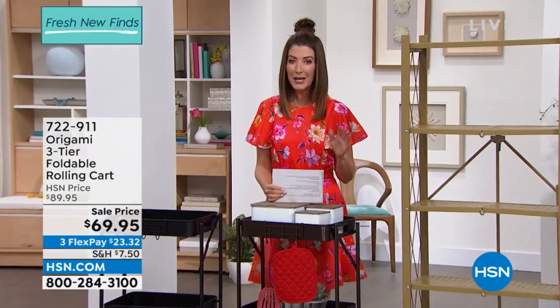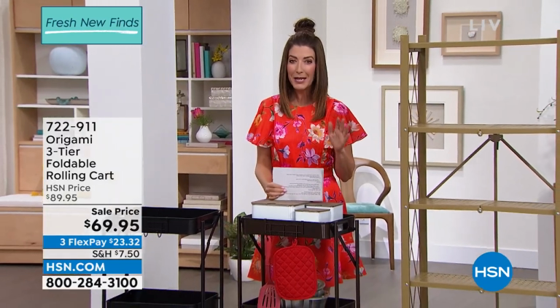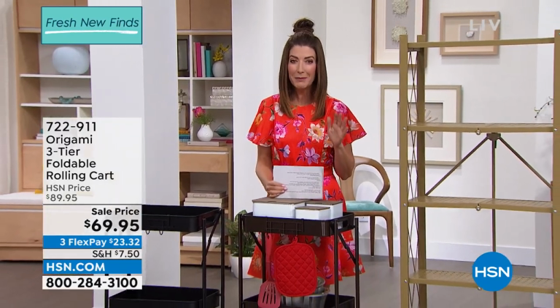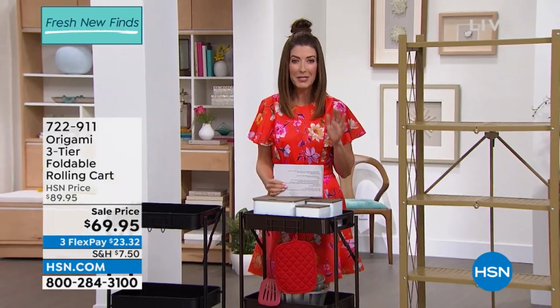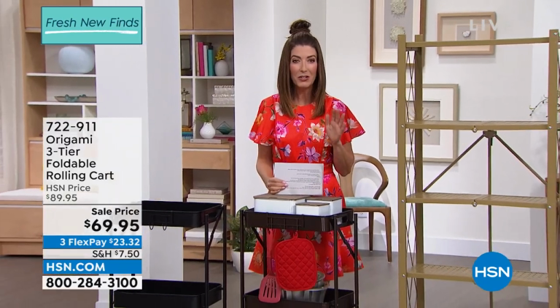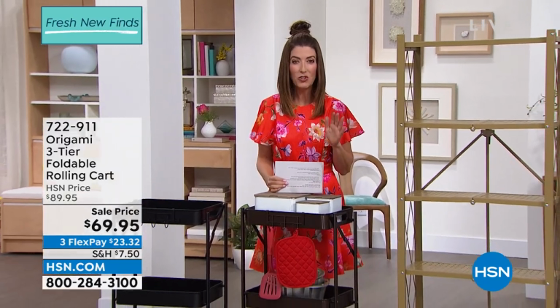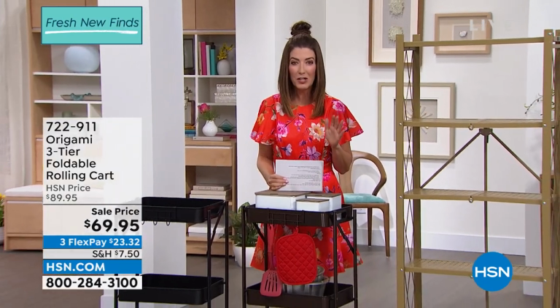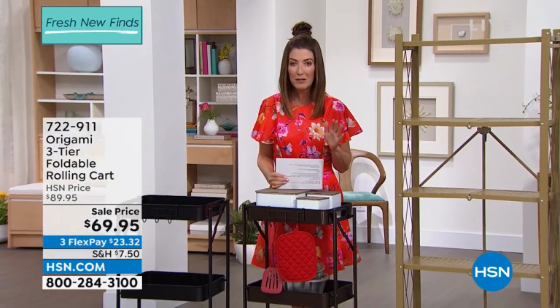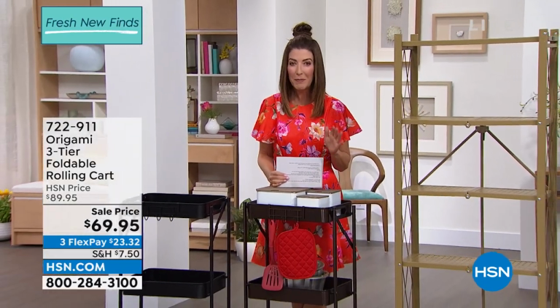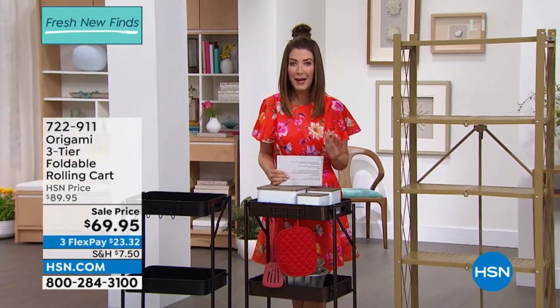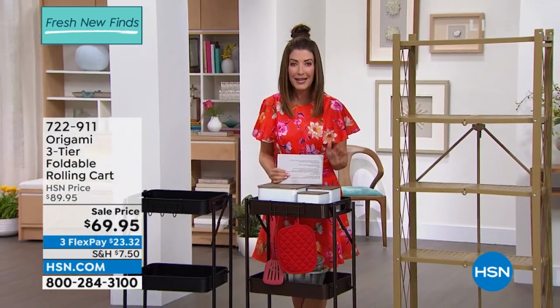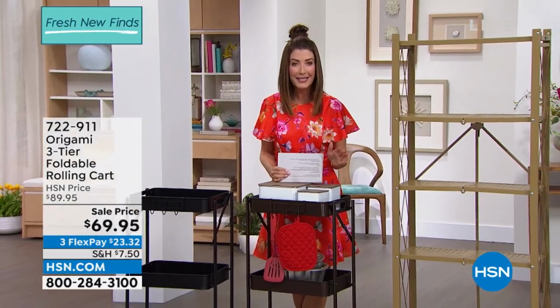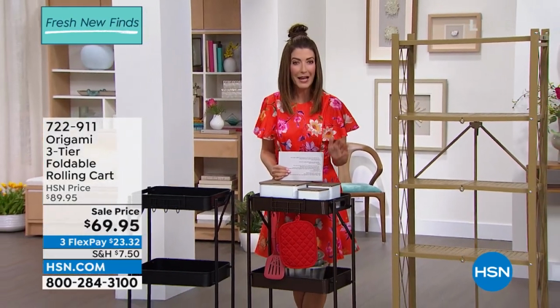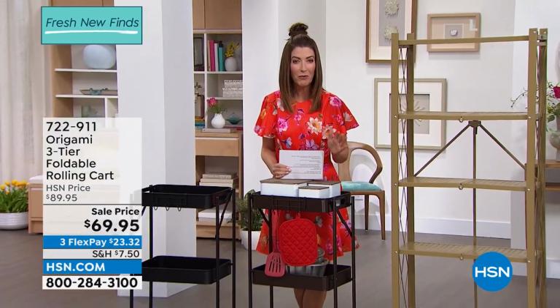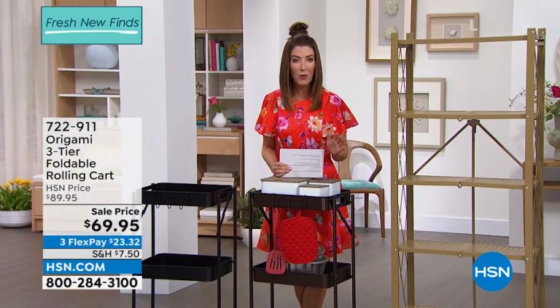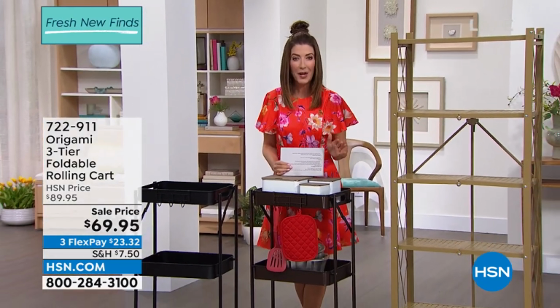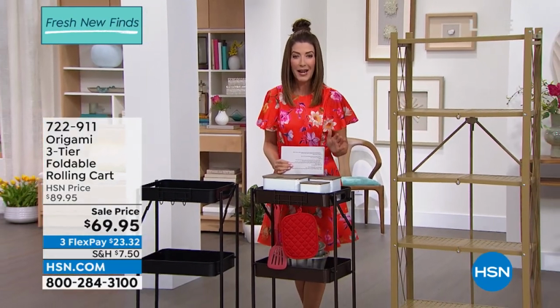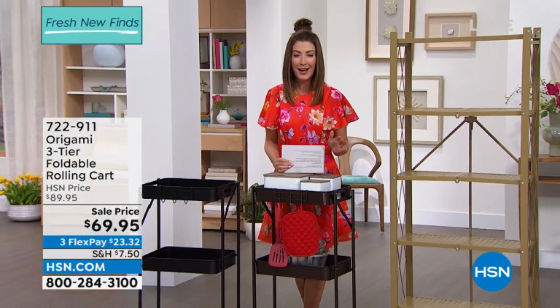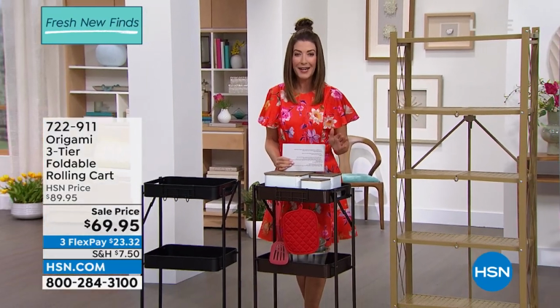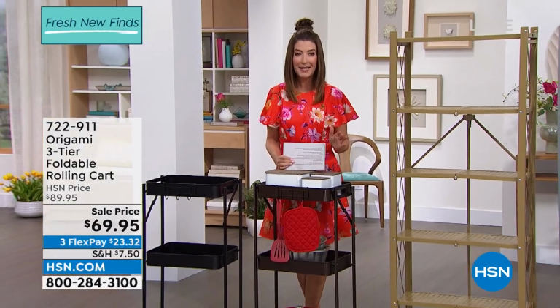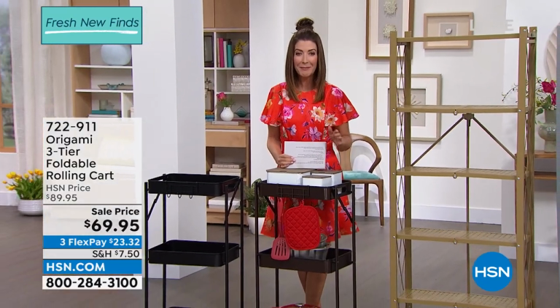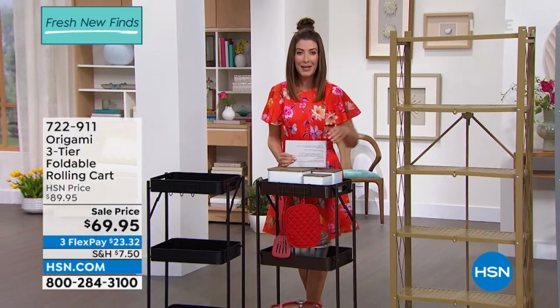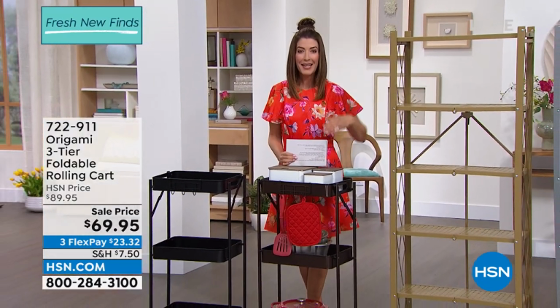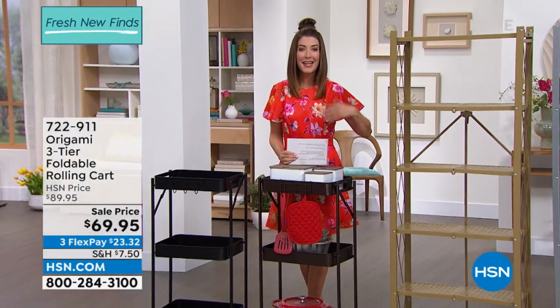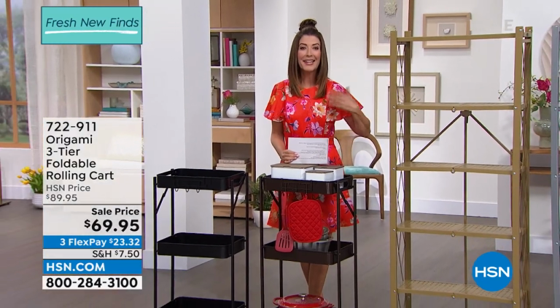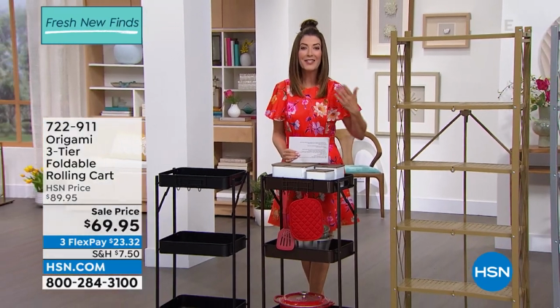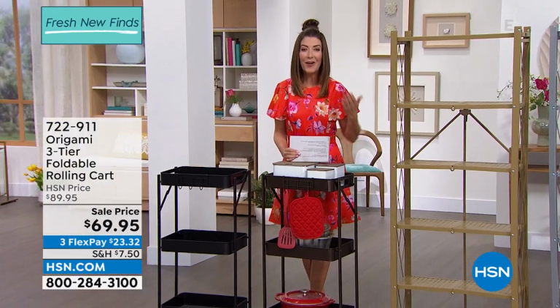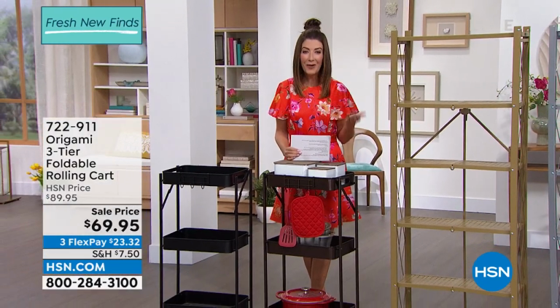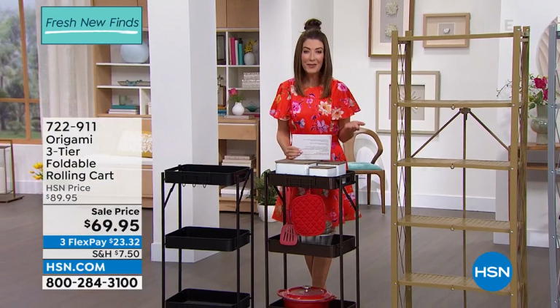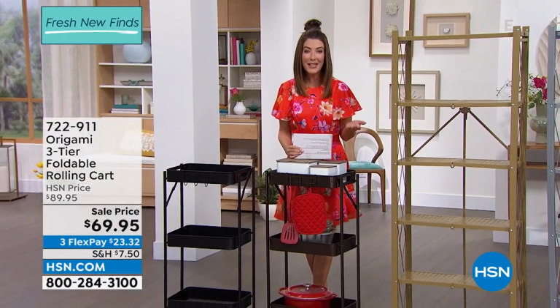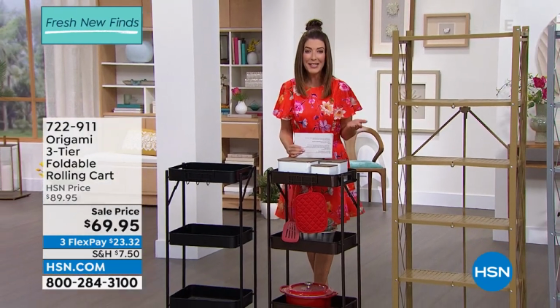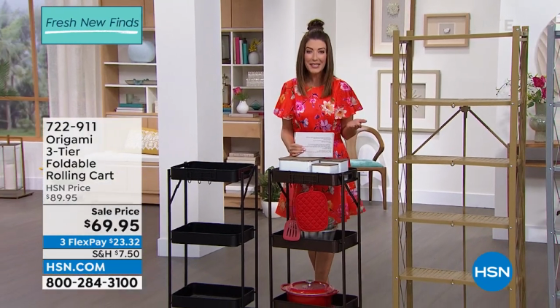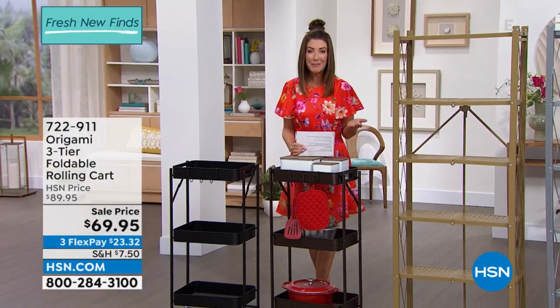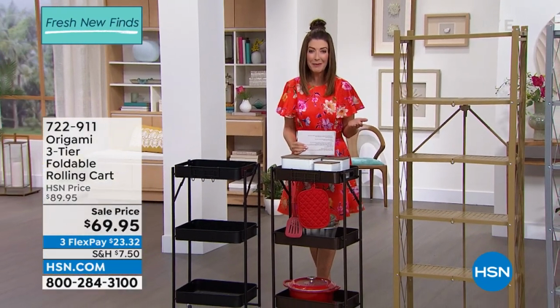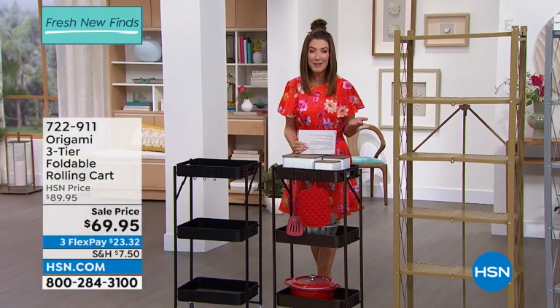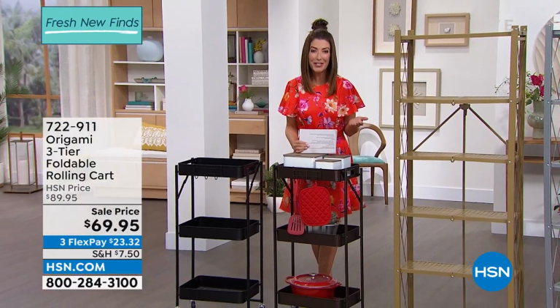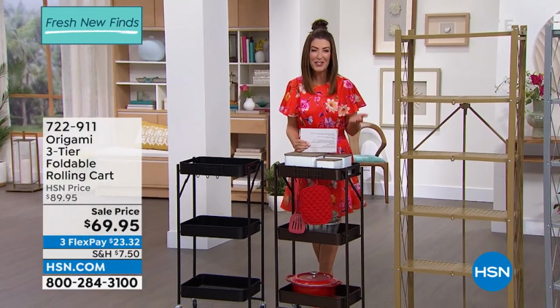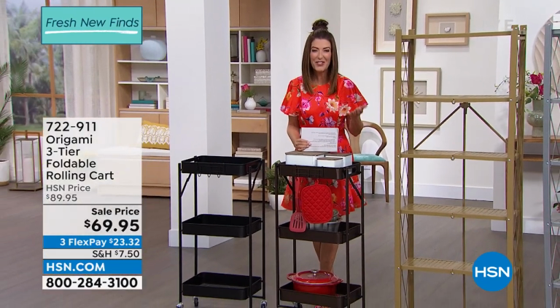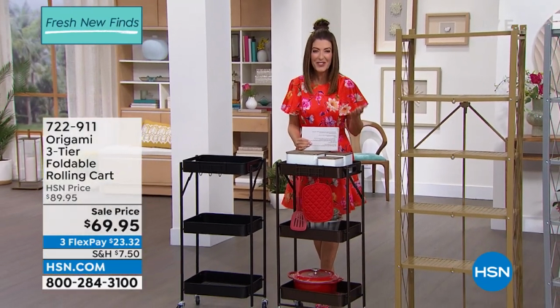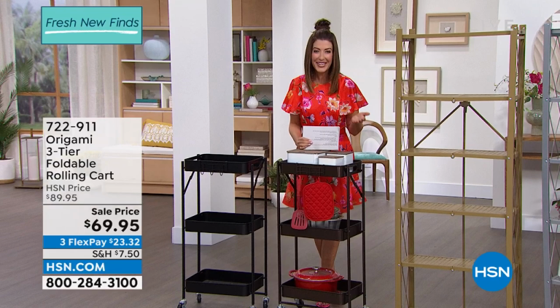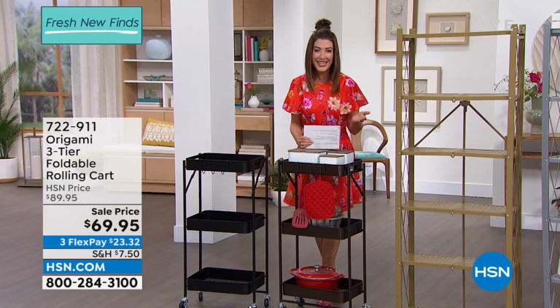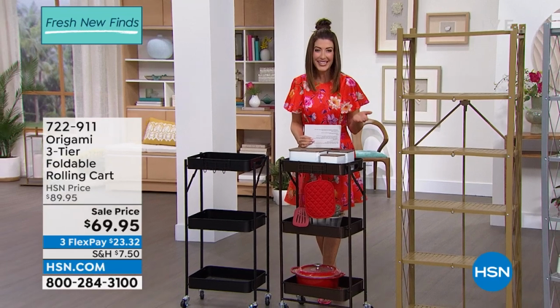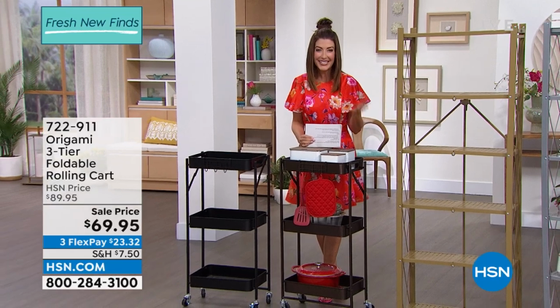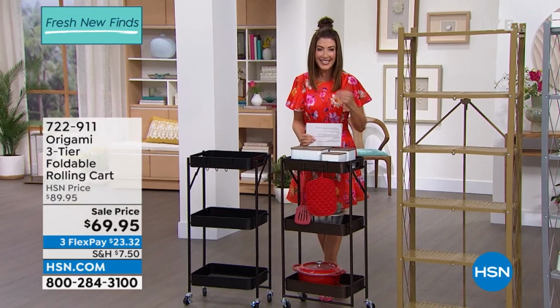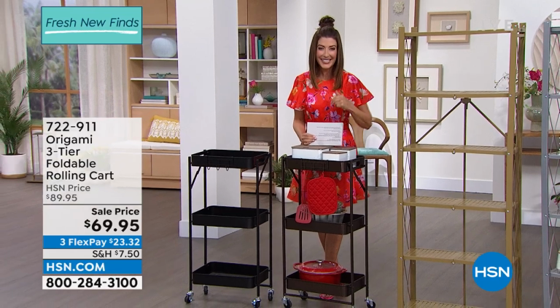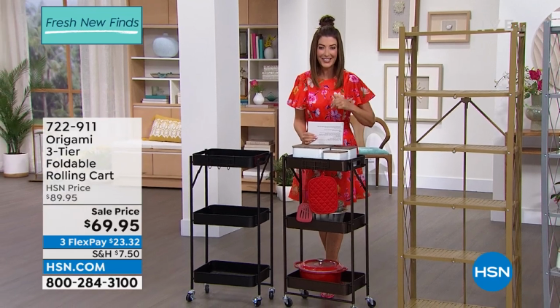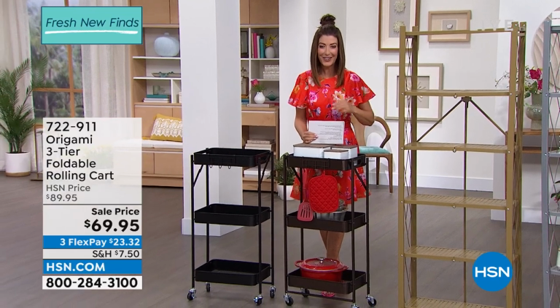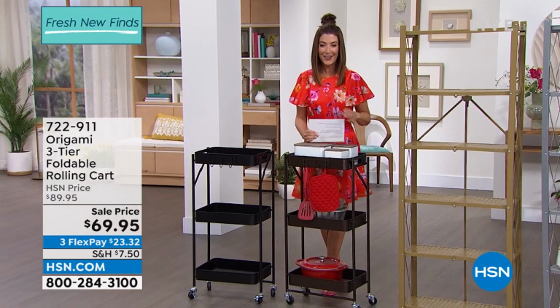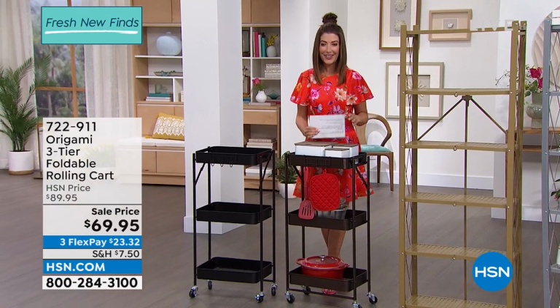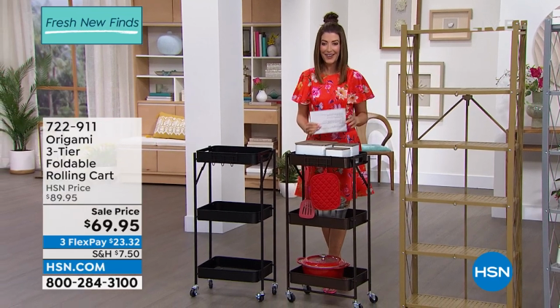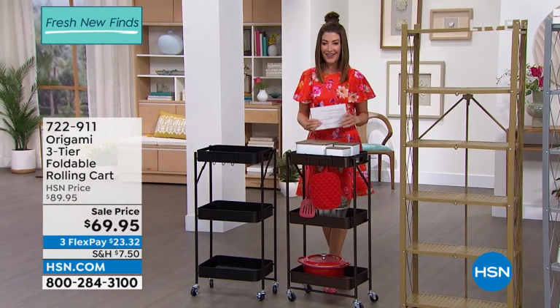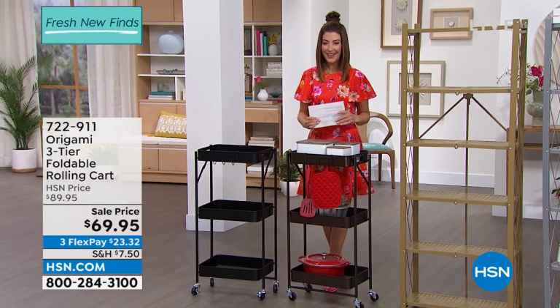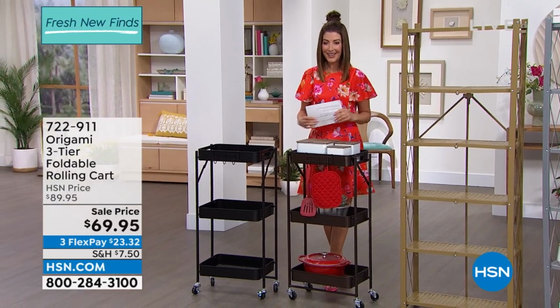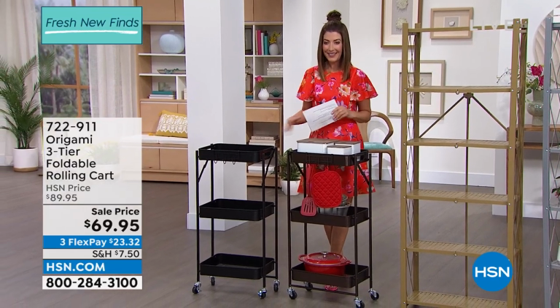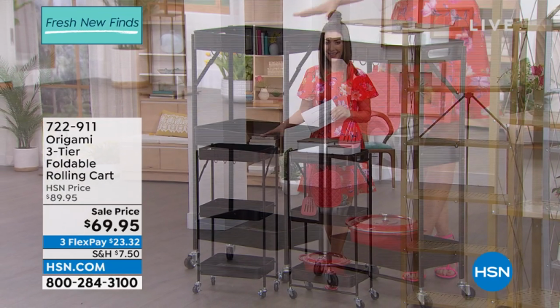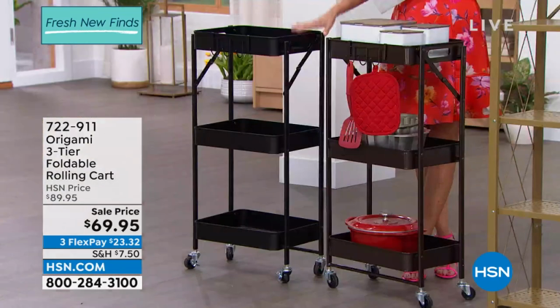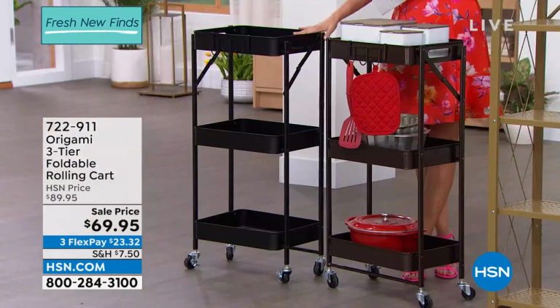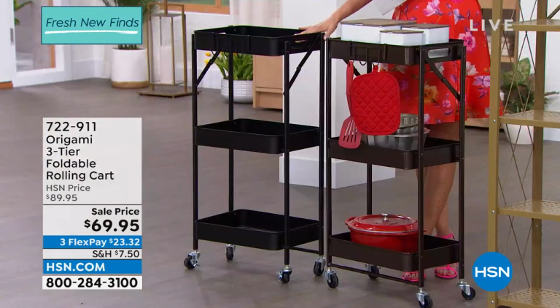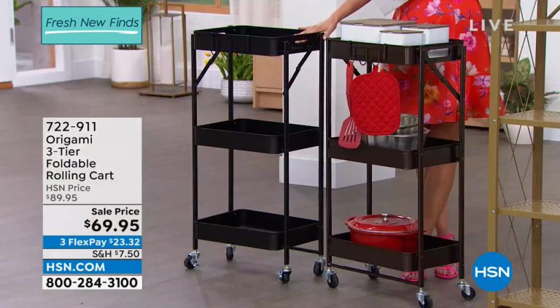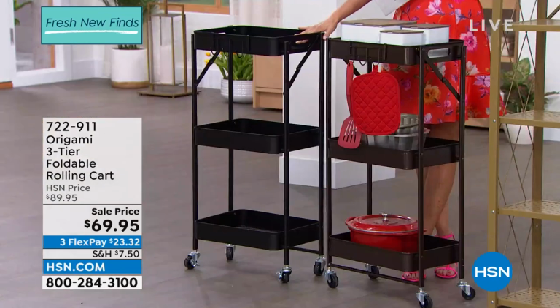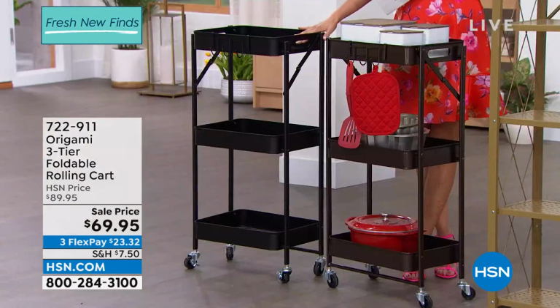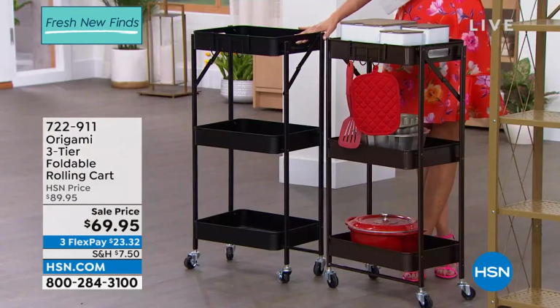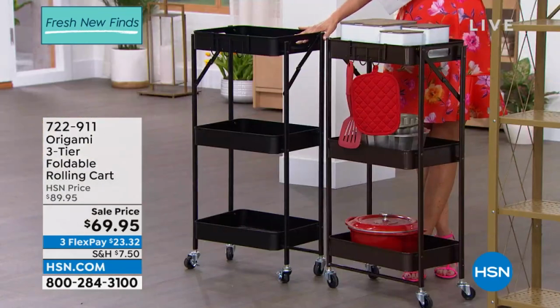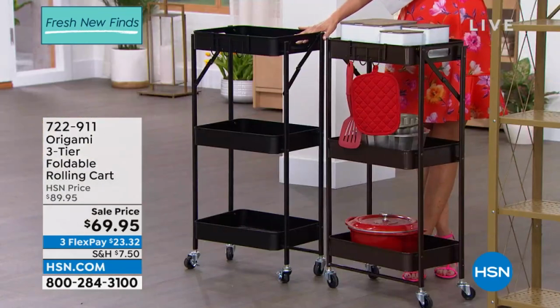Sometimes just buying that one item is all the inspiration you need to get started on that home project.